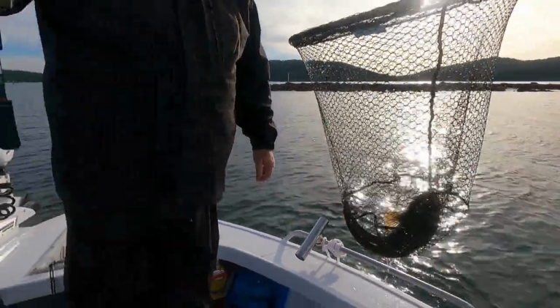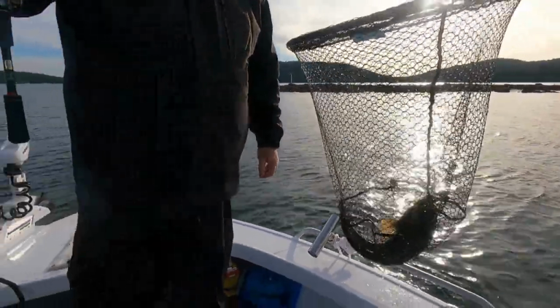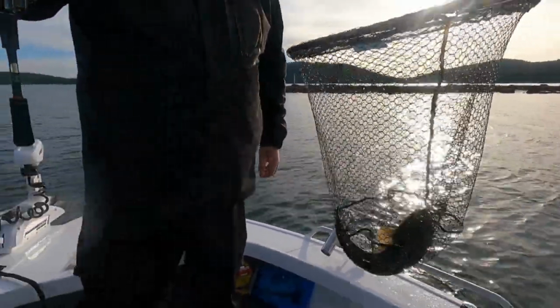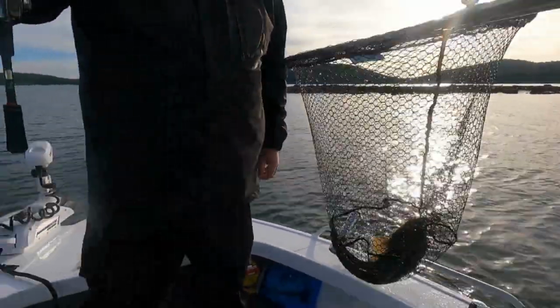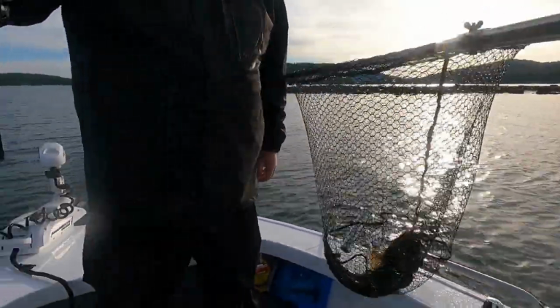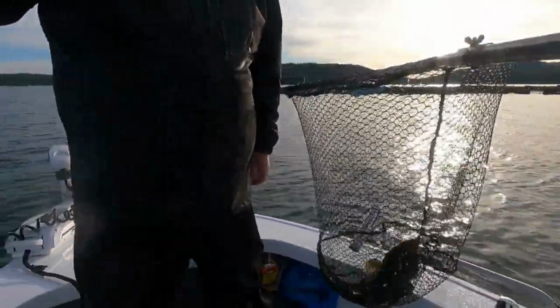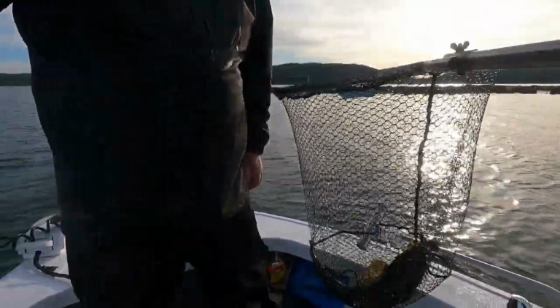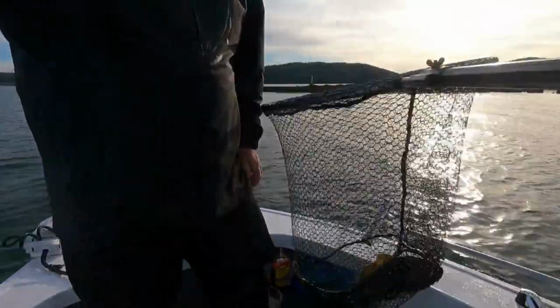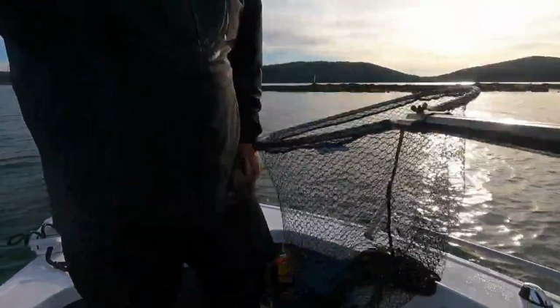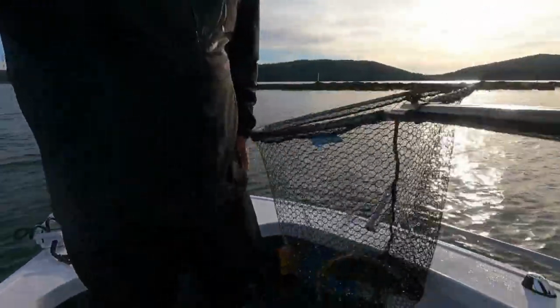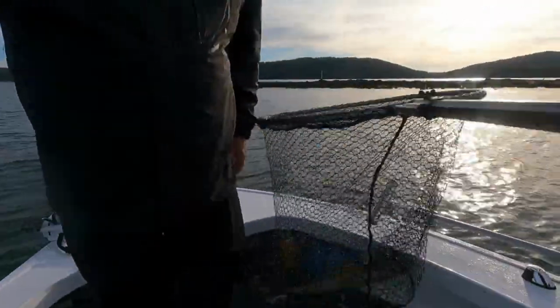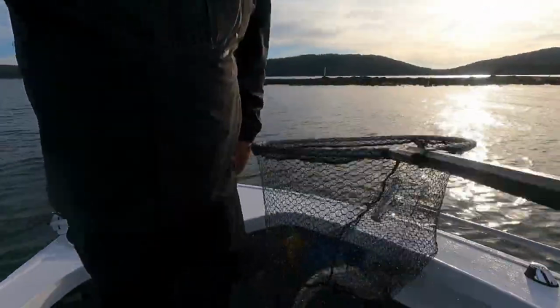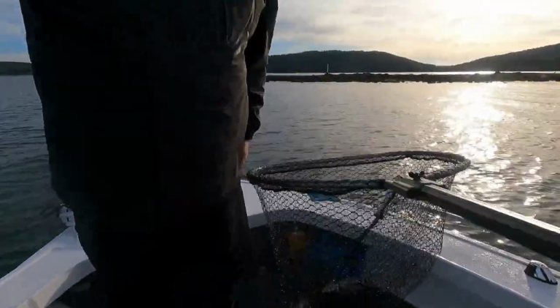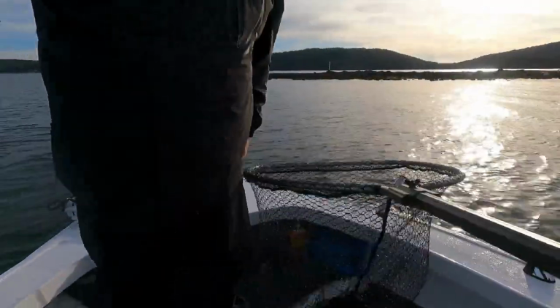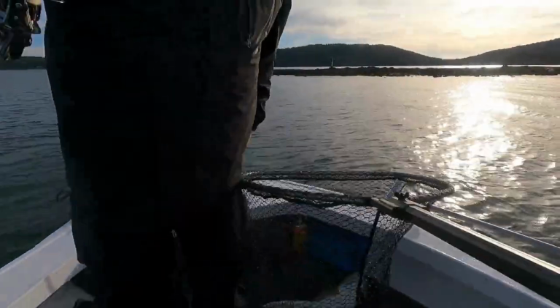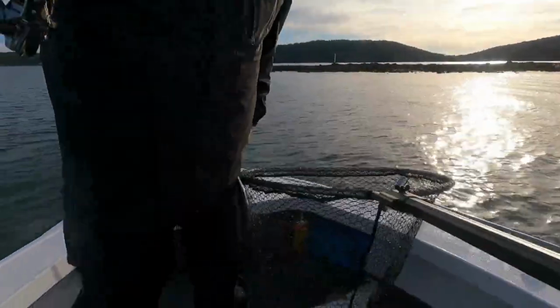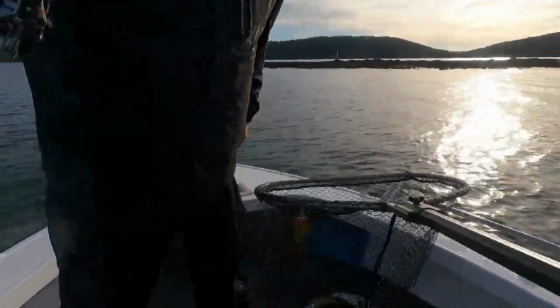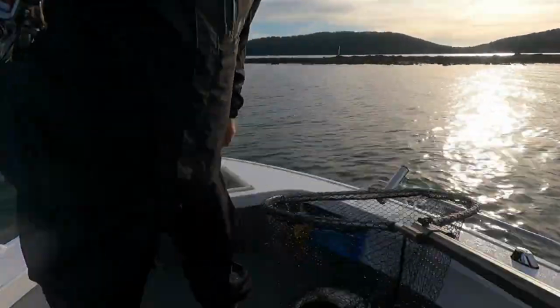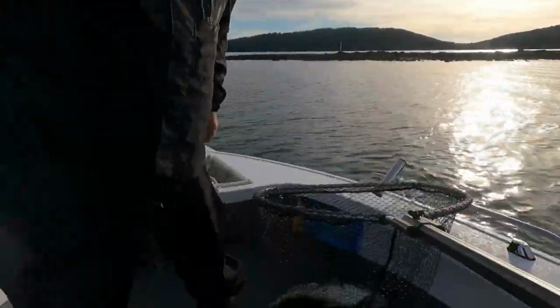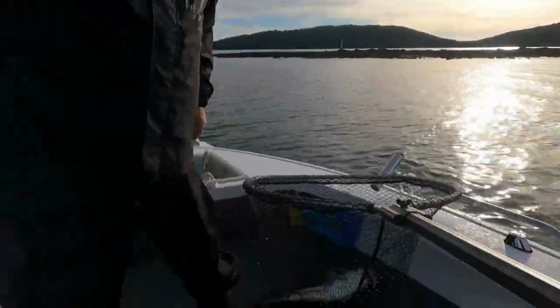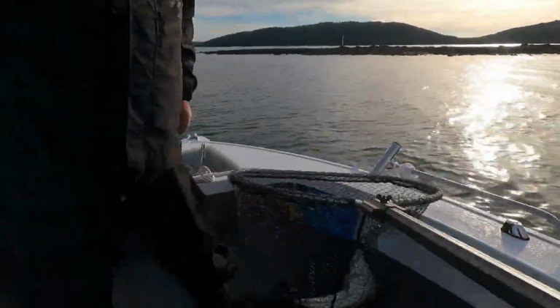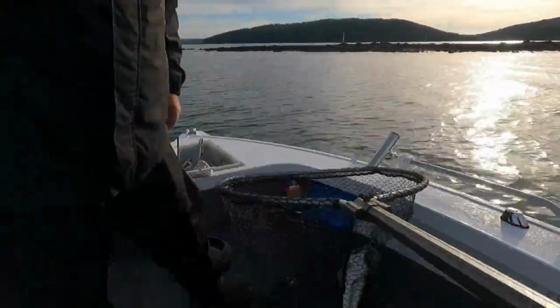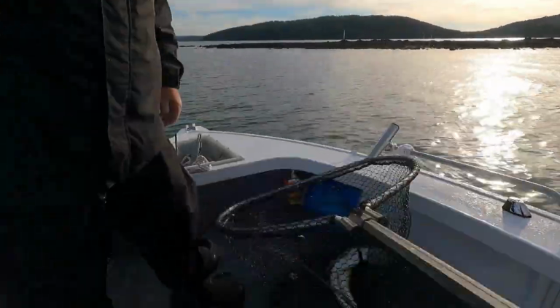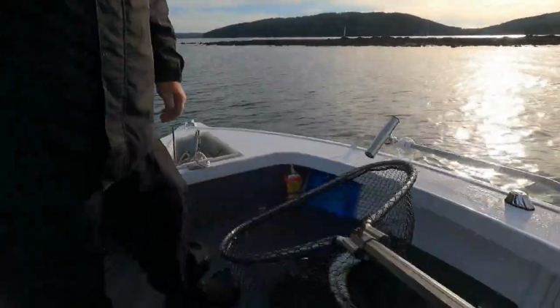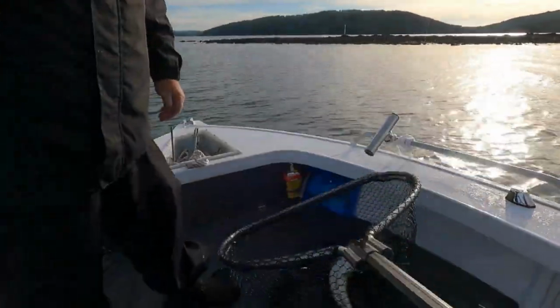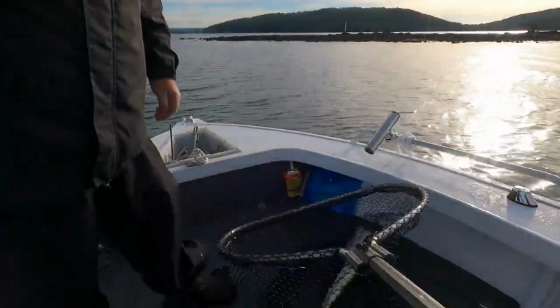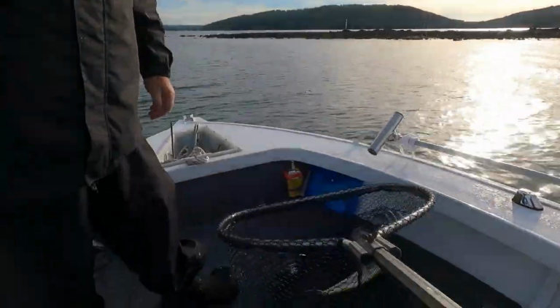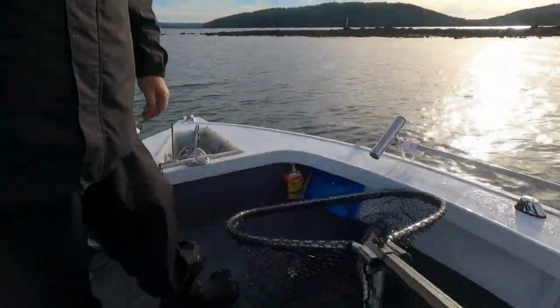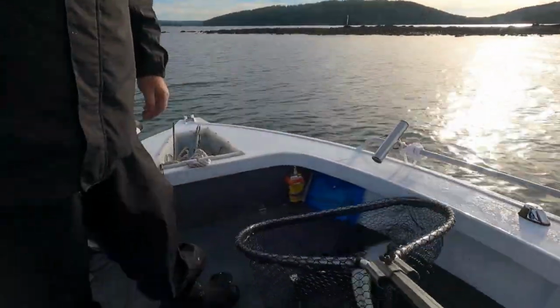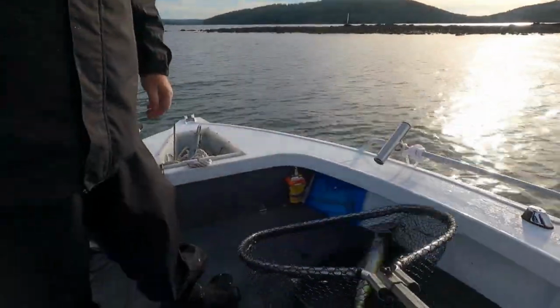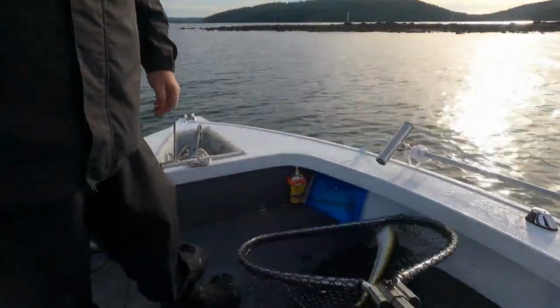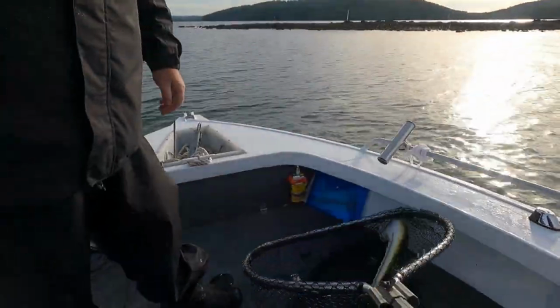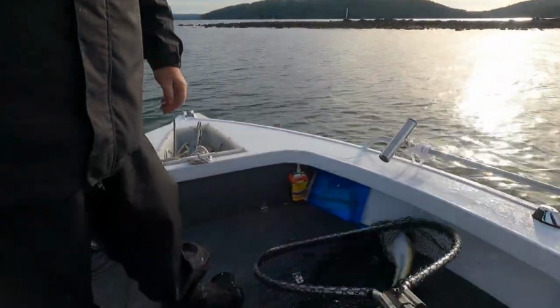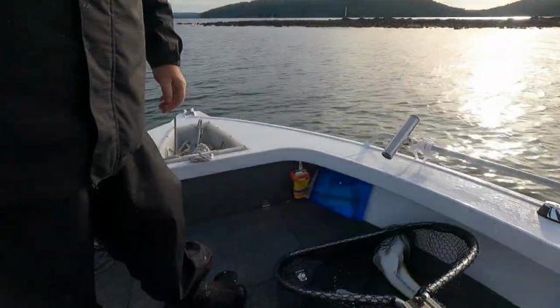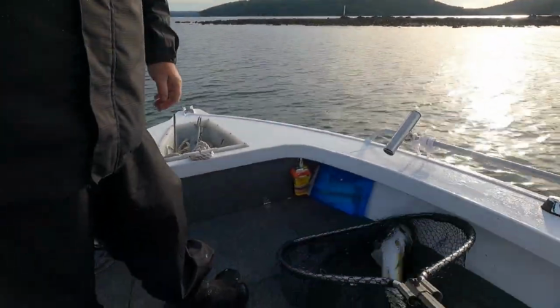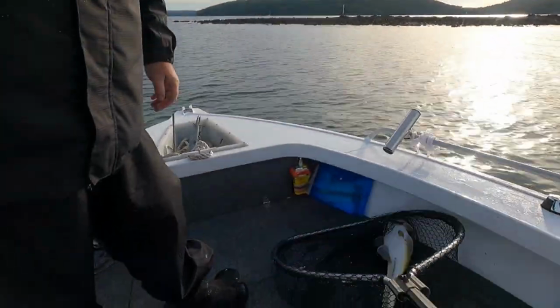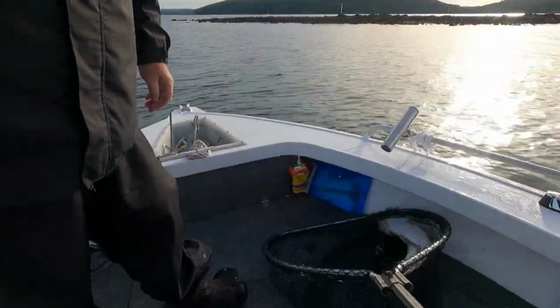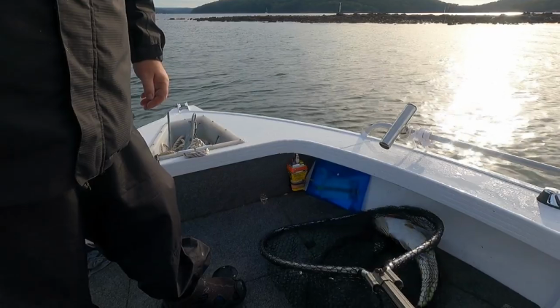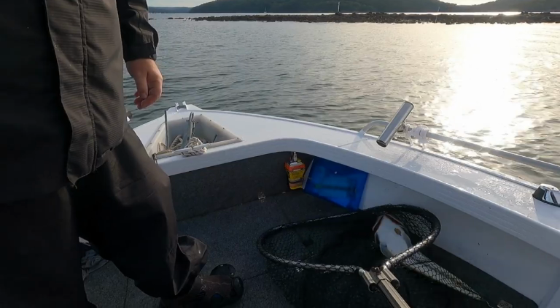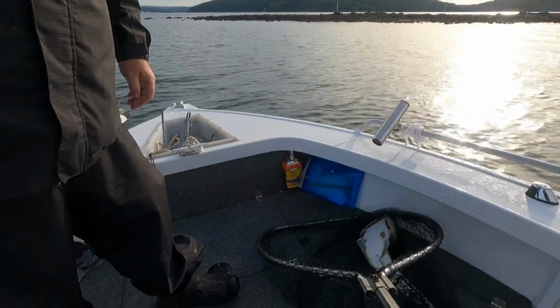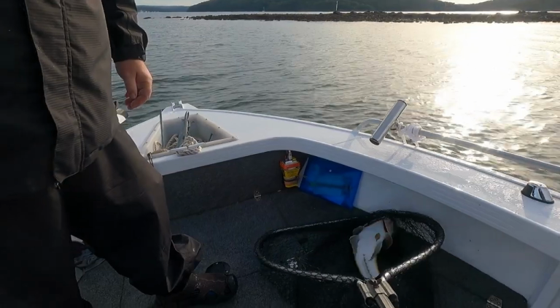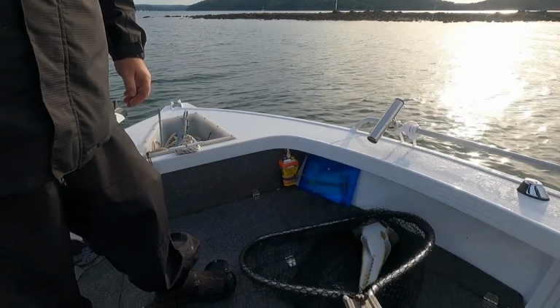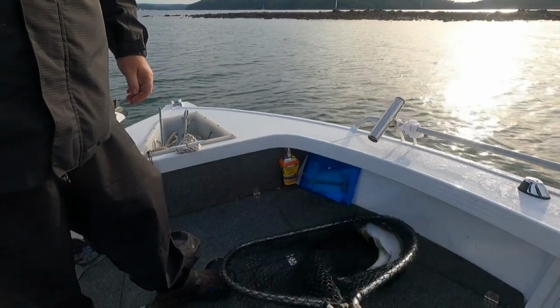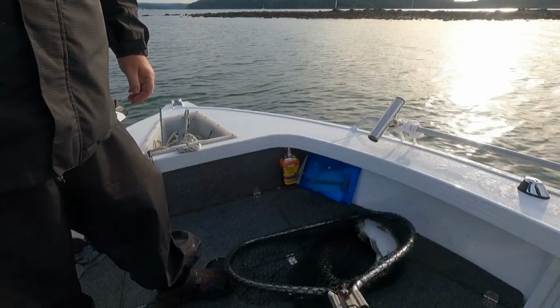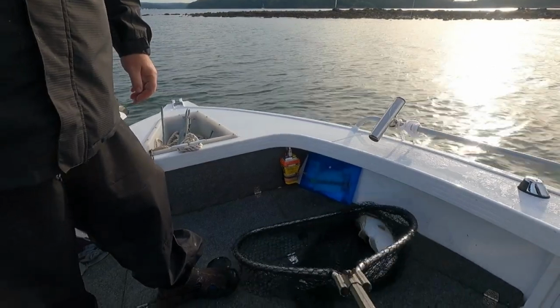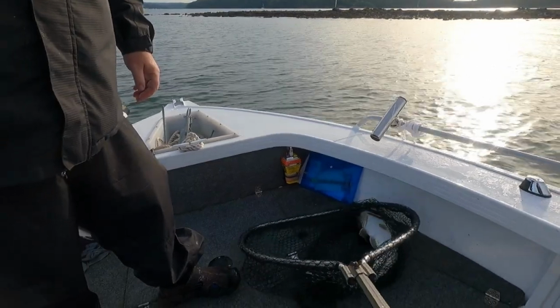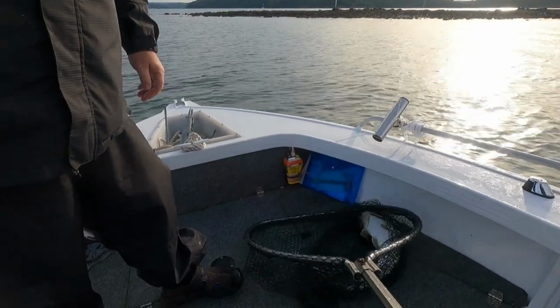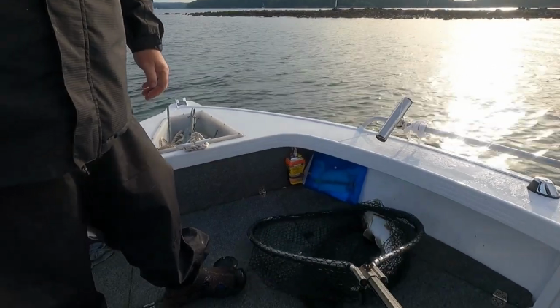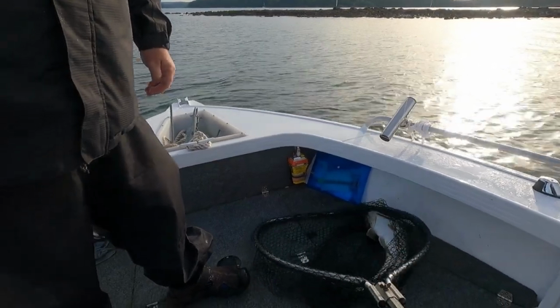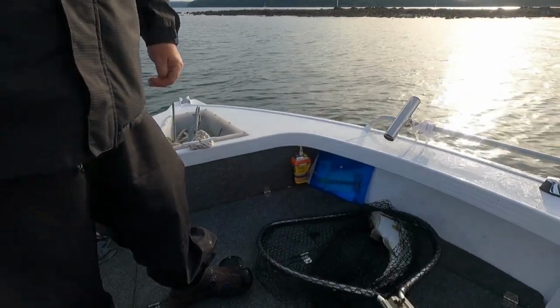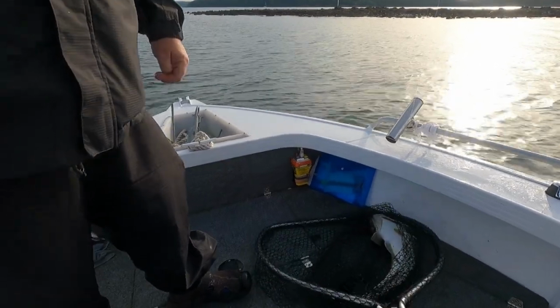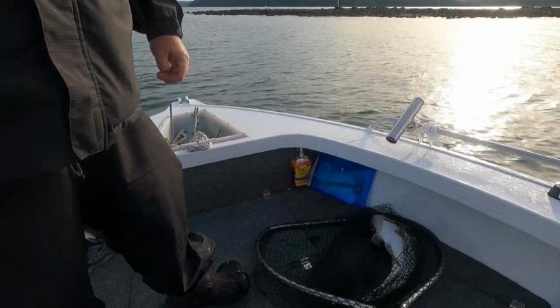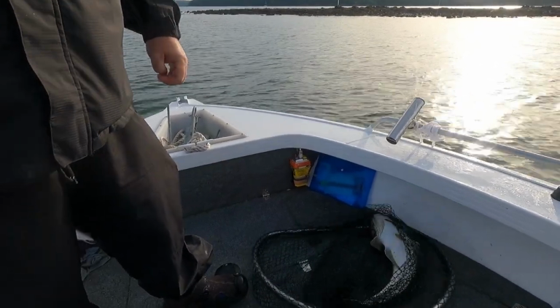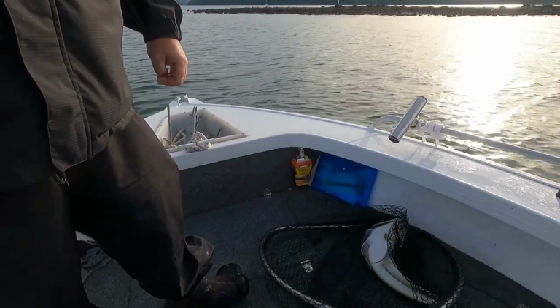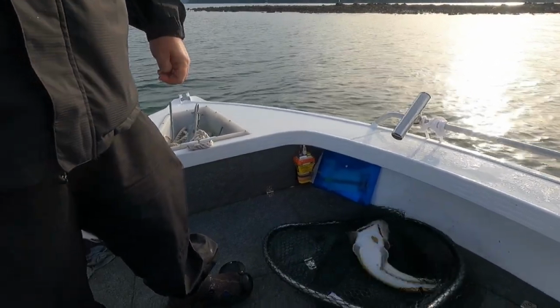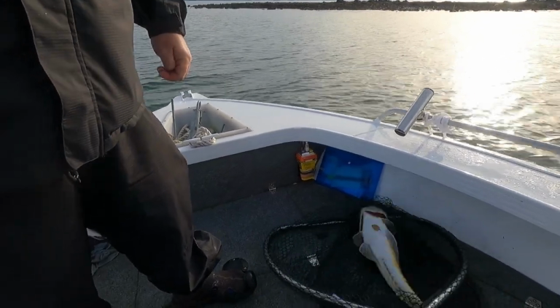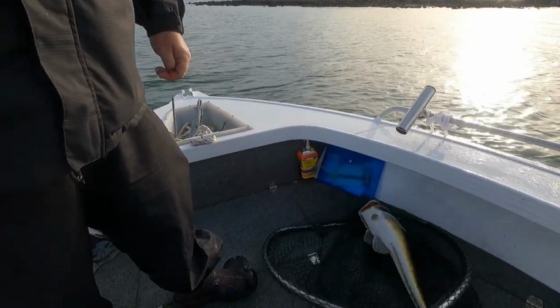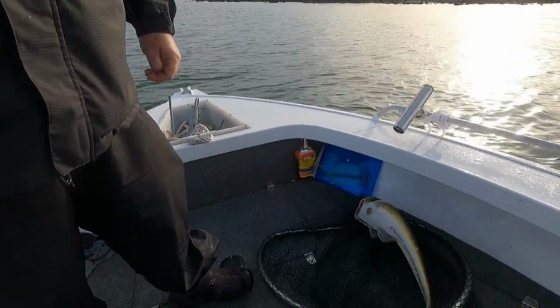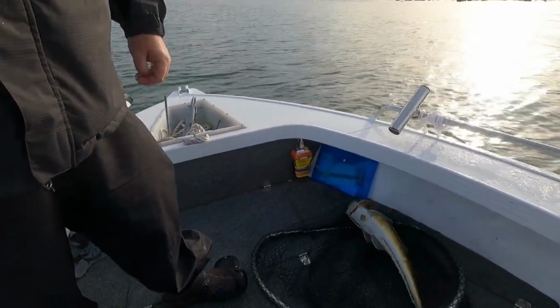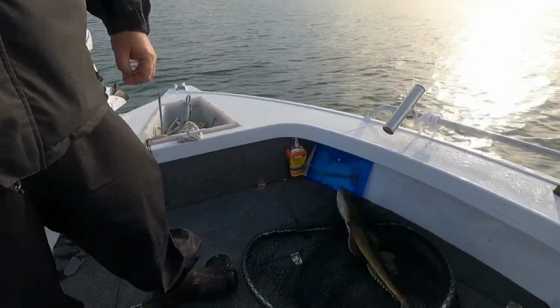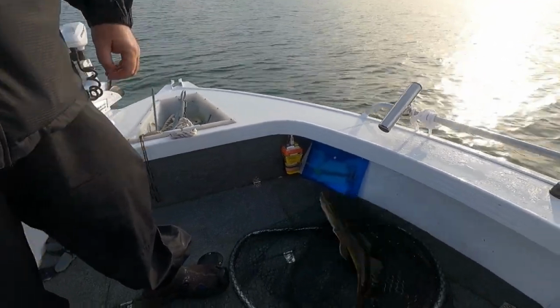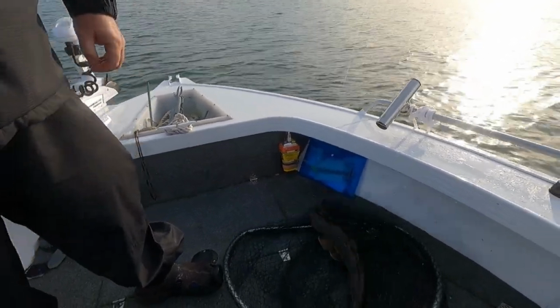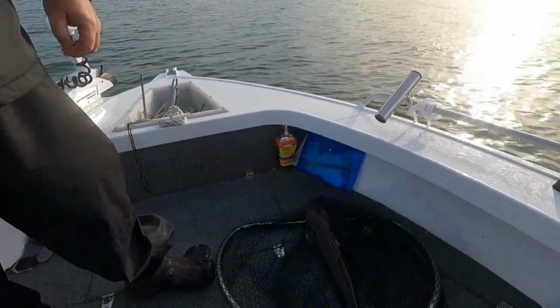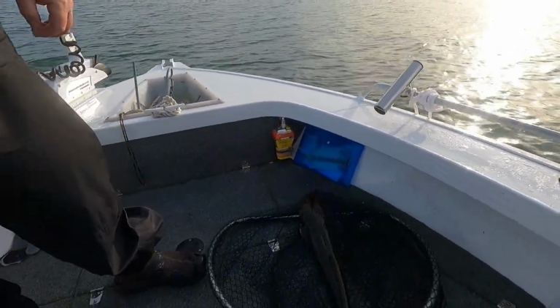Not exactly the target fish we're after today, but you know what, when you go buy cash like that you'll take it.